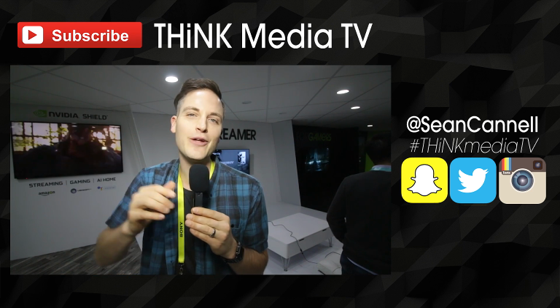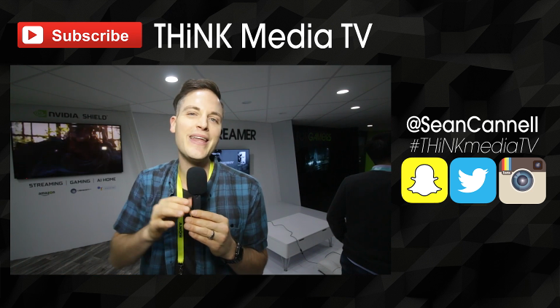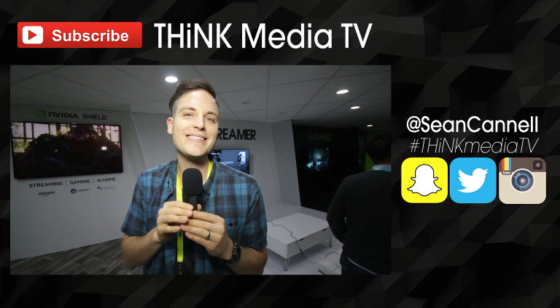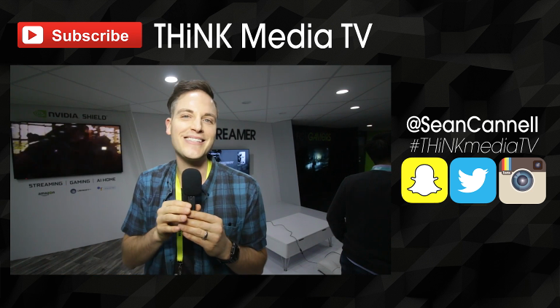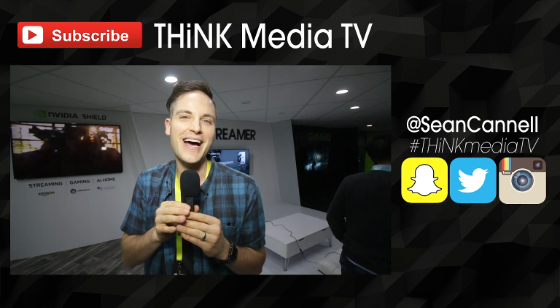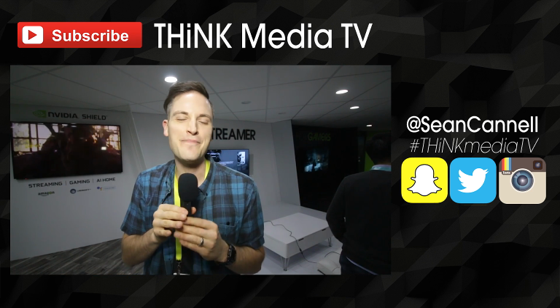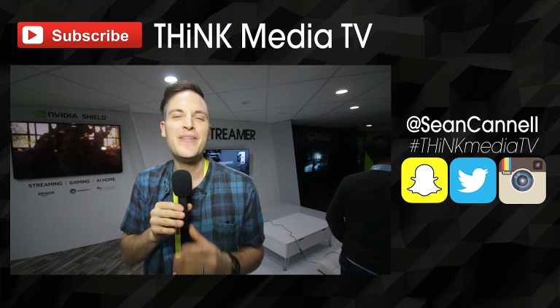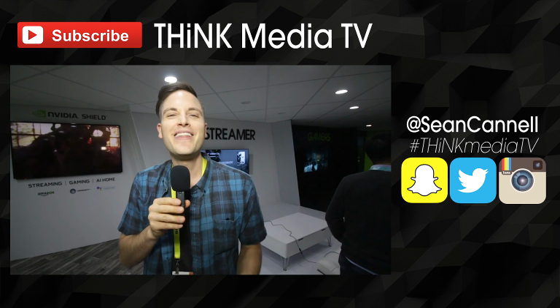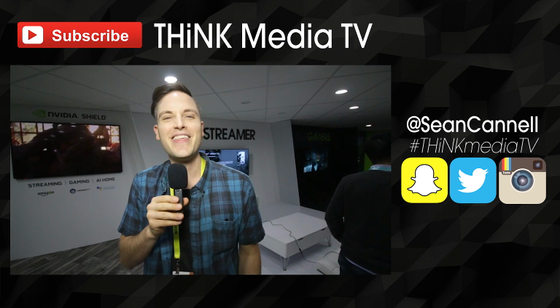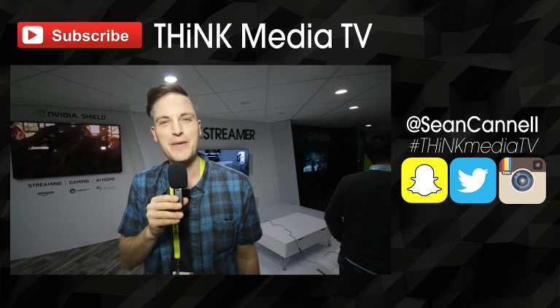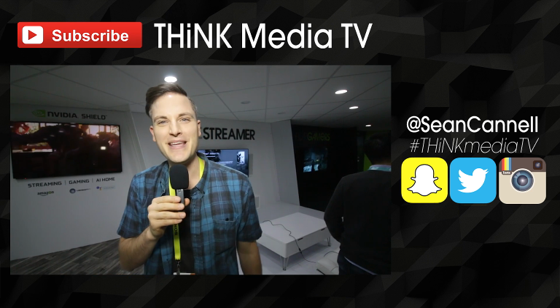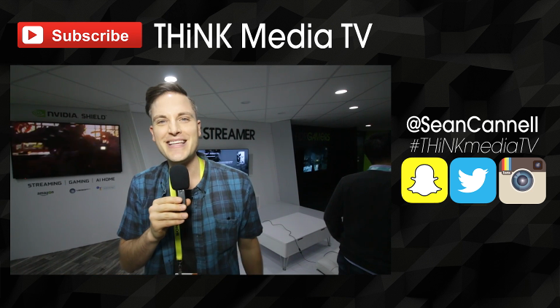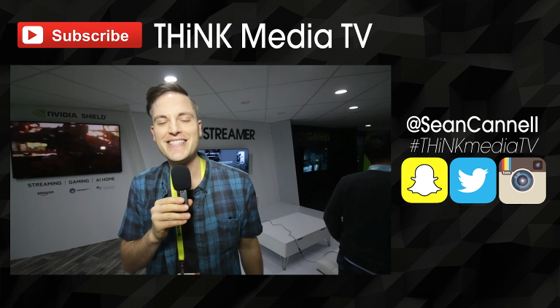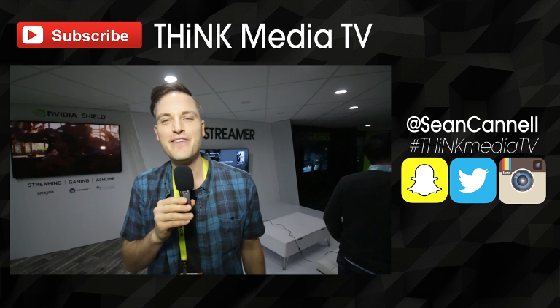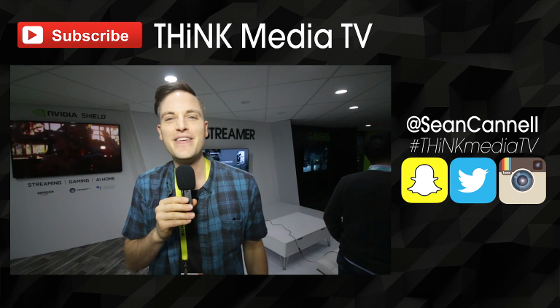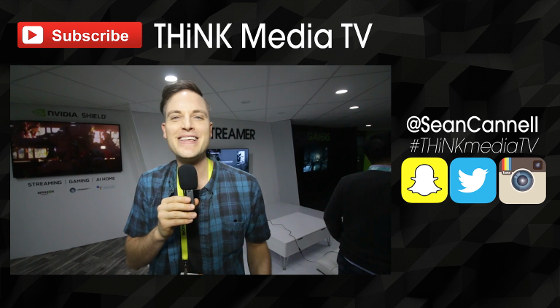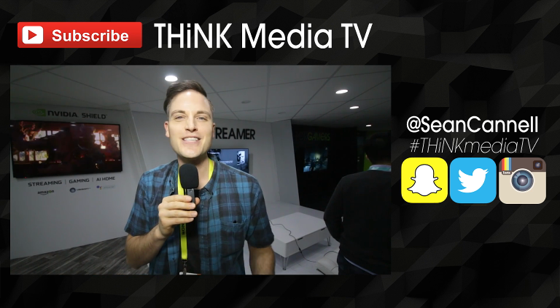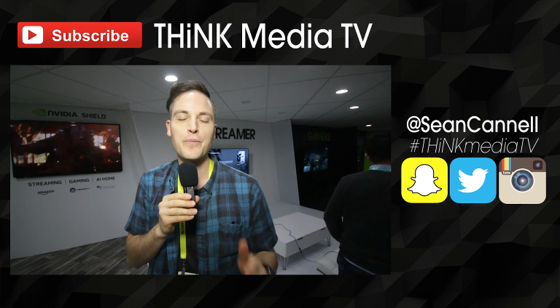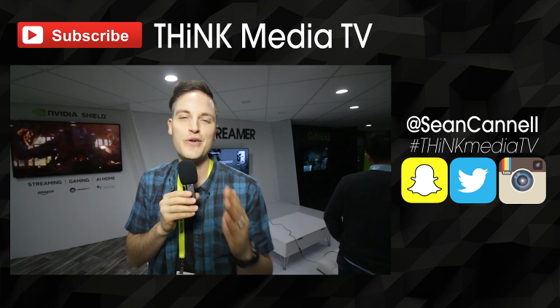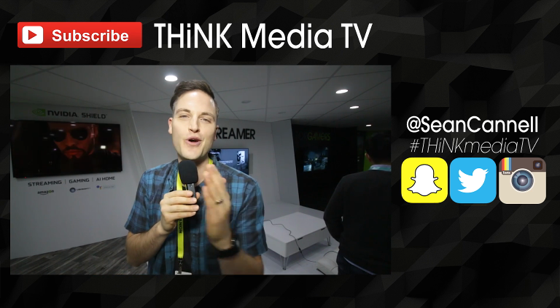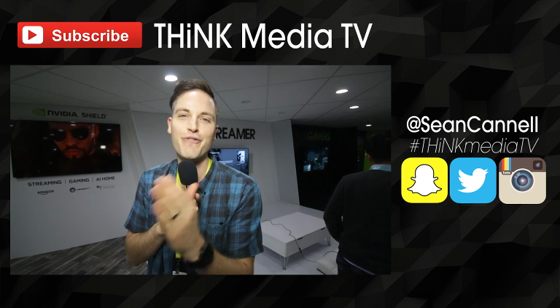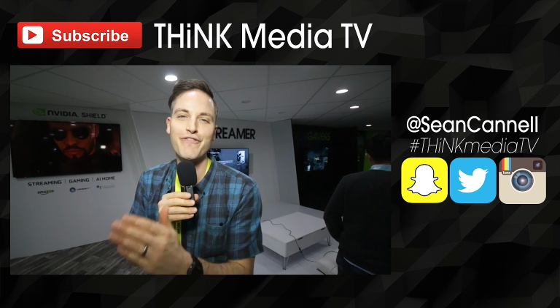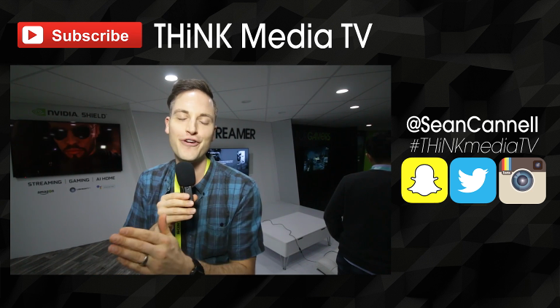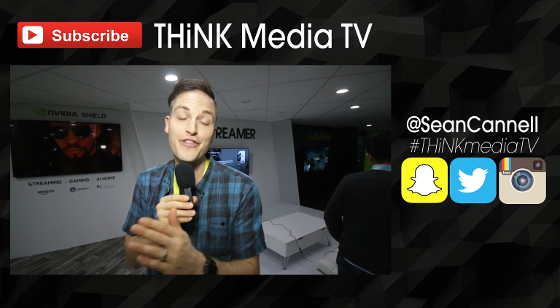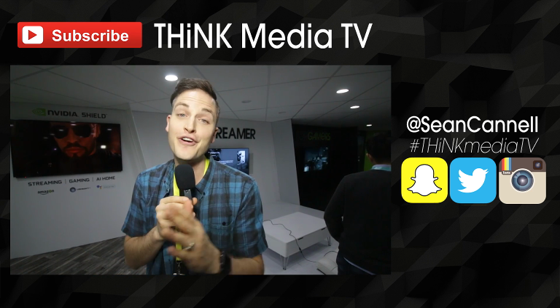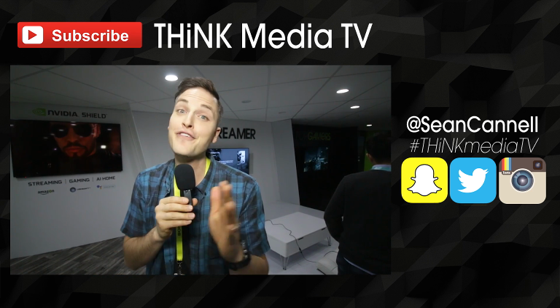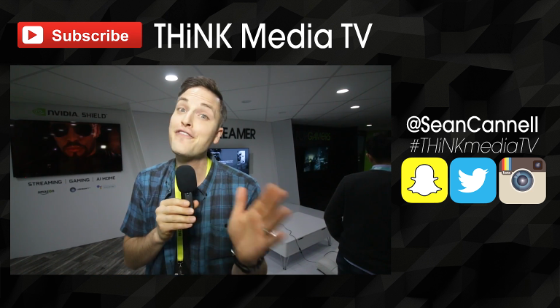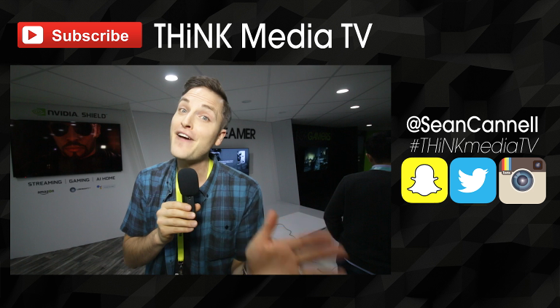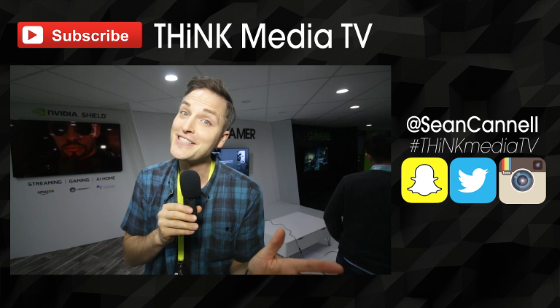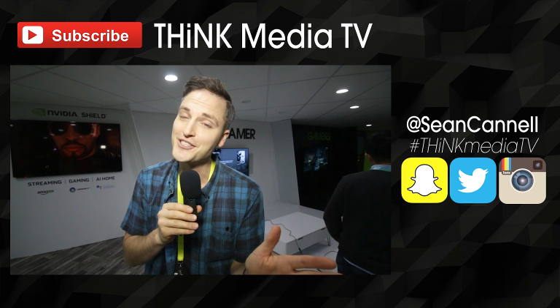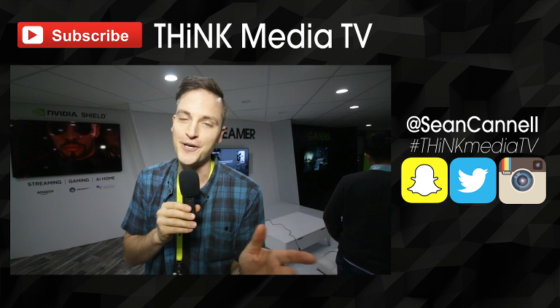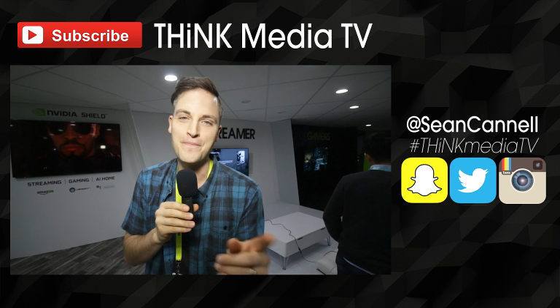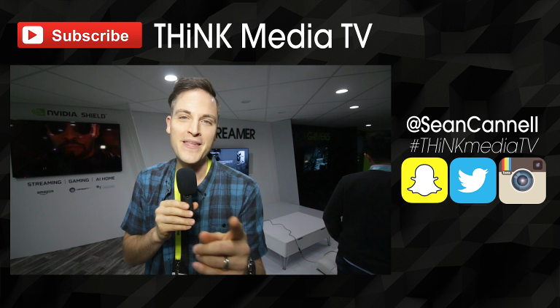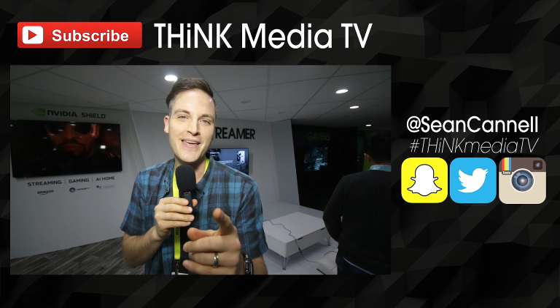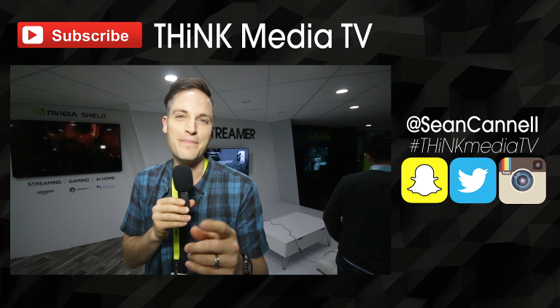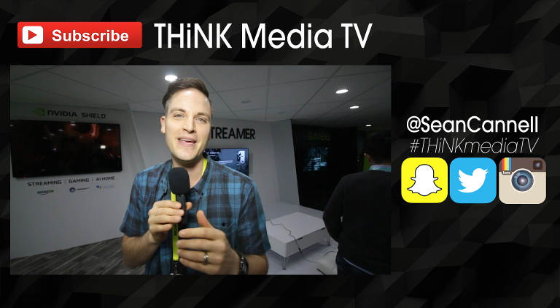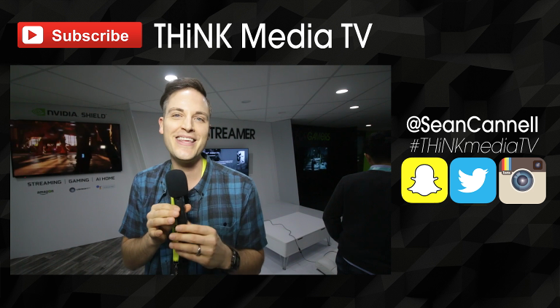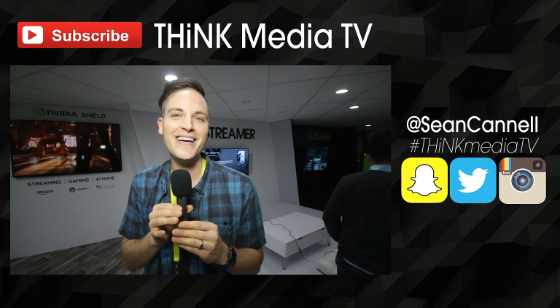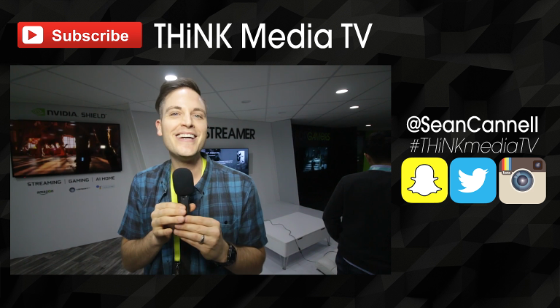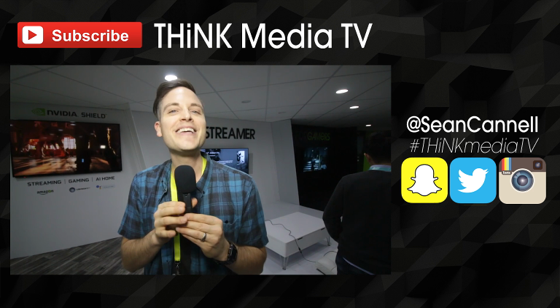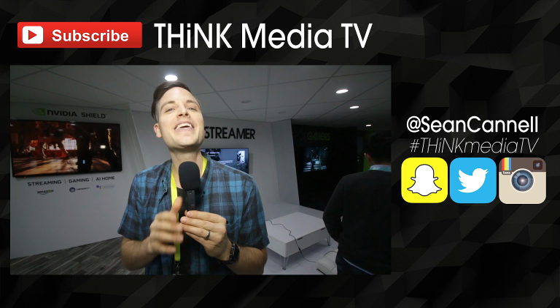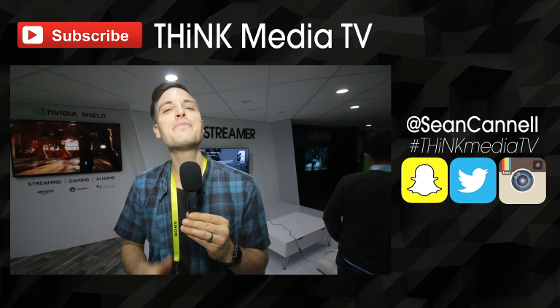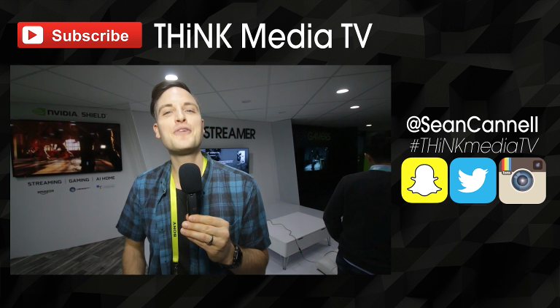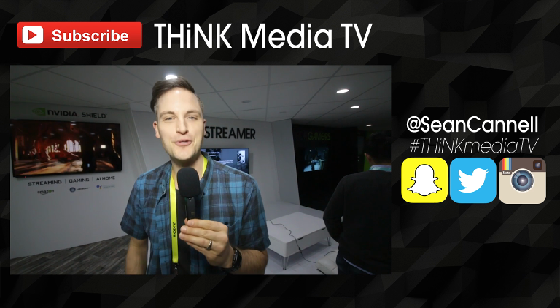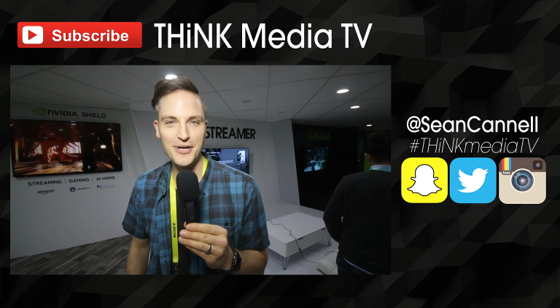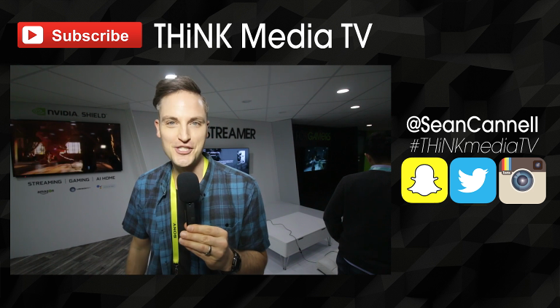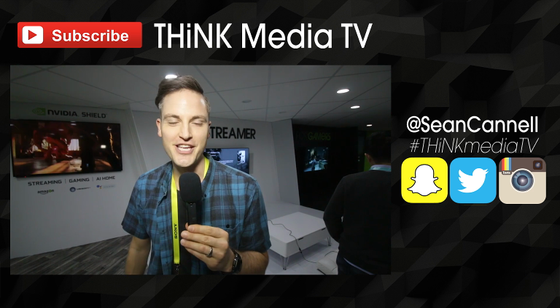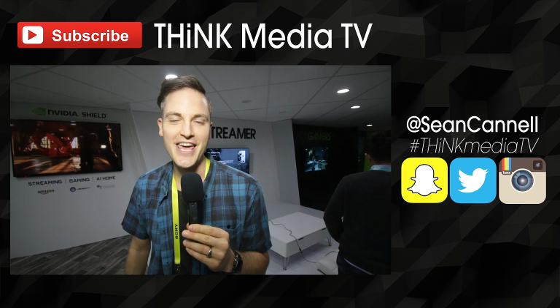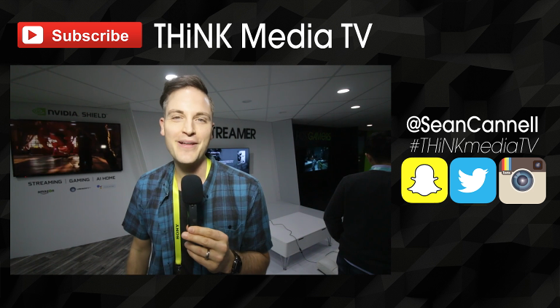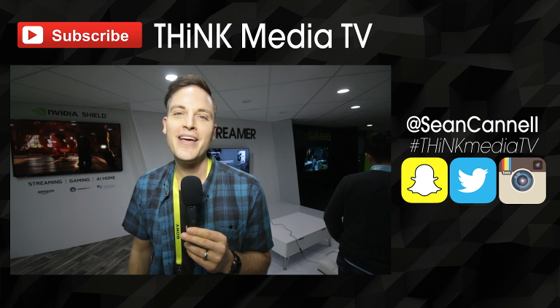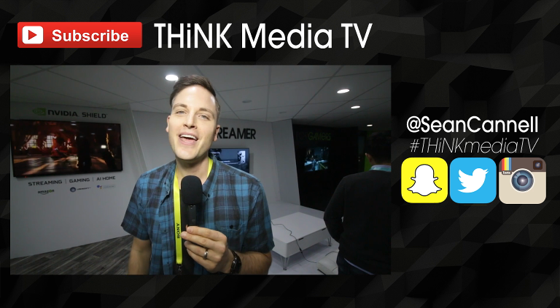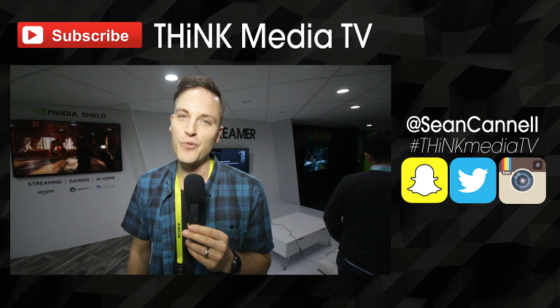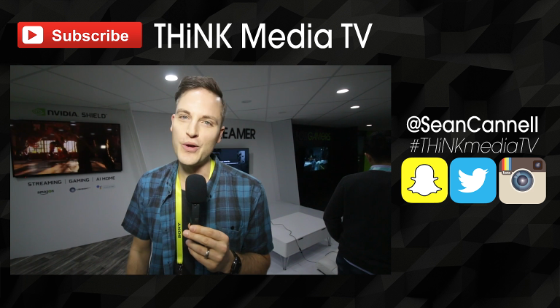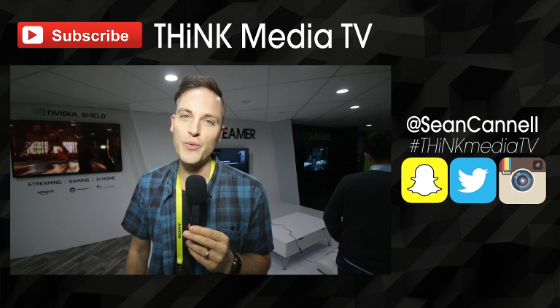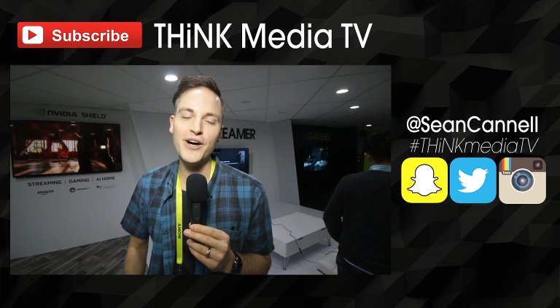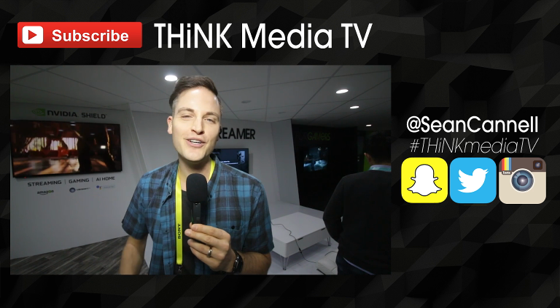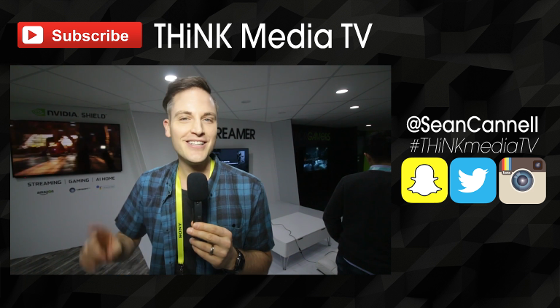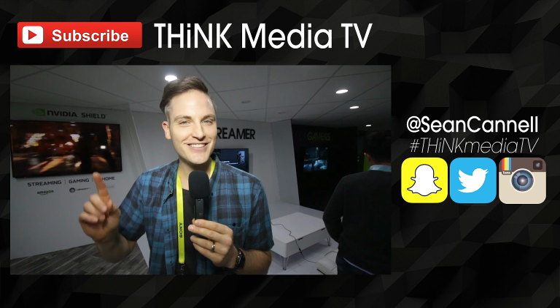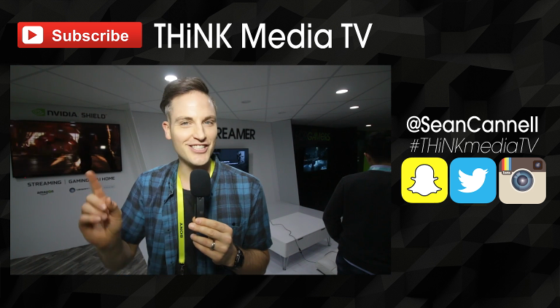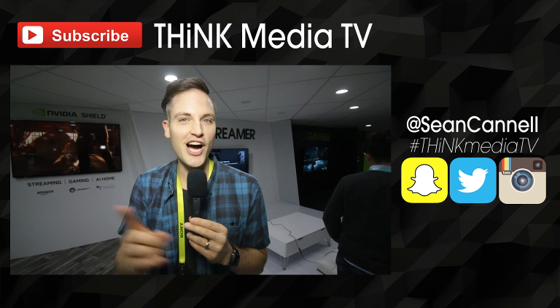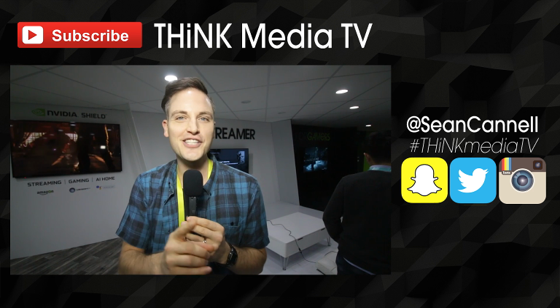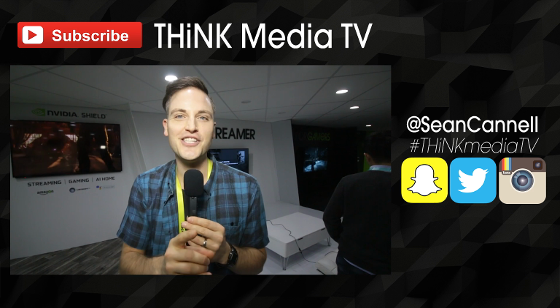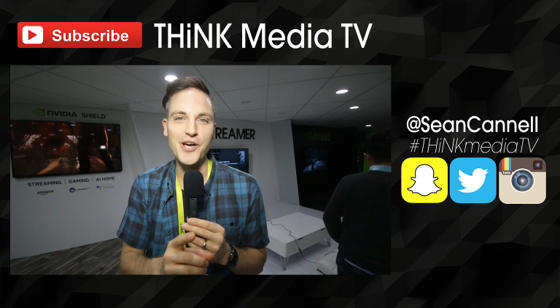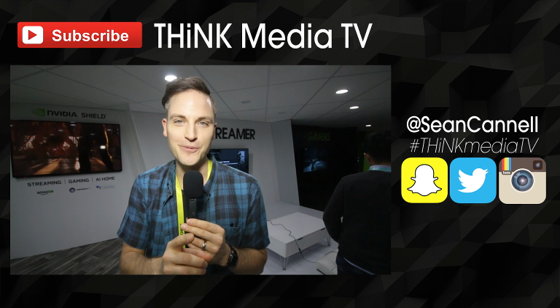Until next time, Think Media TV is helping you go further, faster in media. Keep crushing it, and we will talk soon.